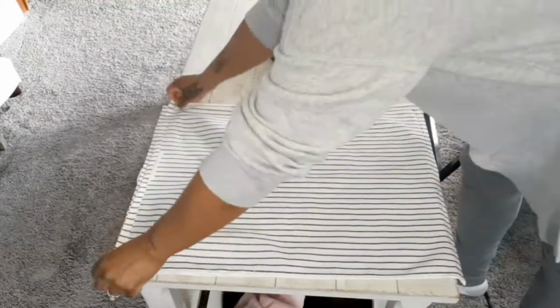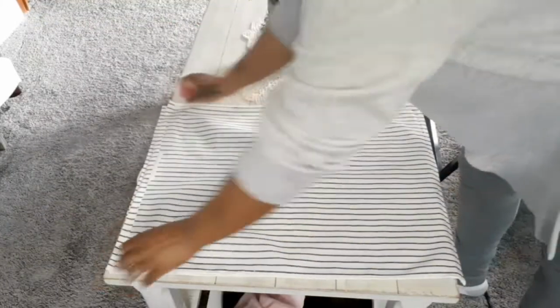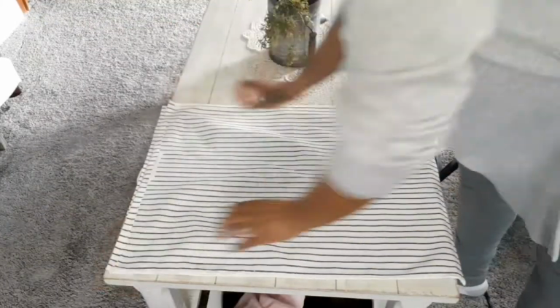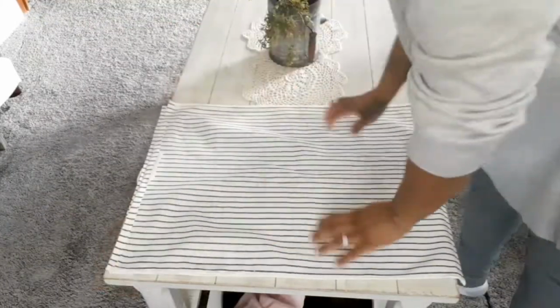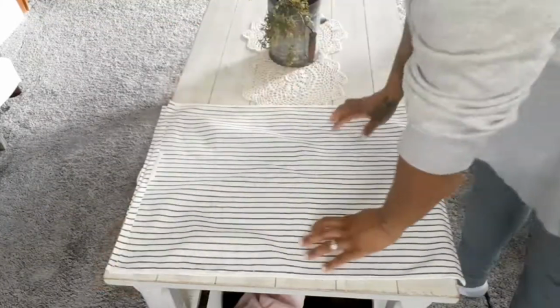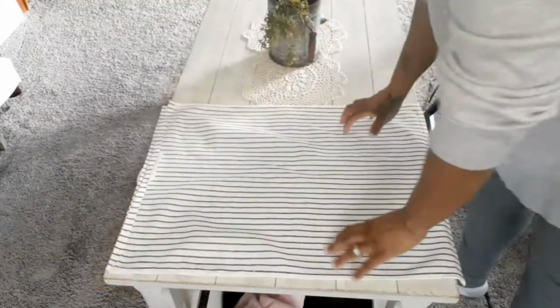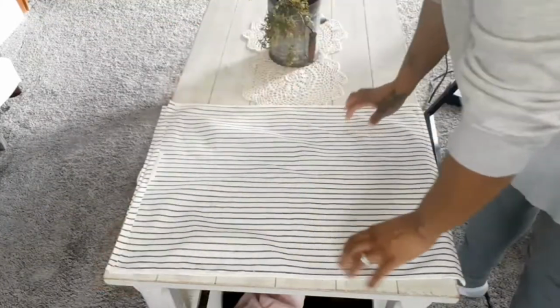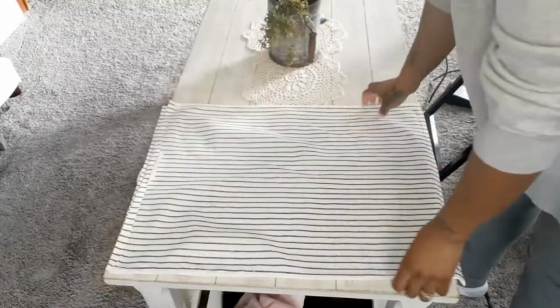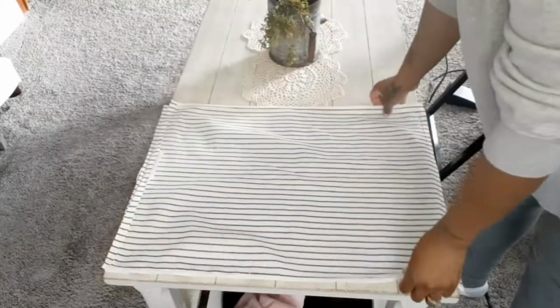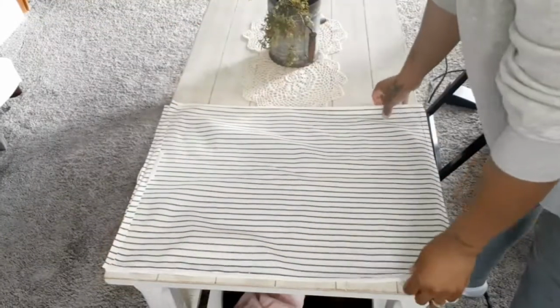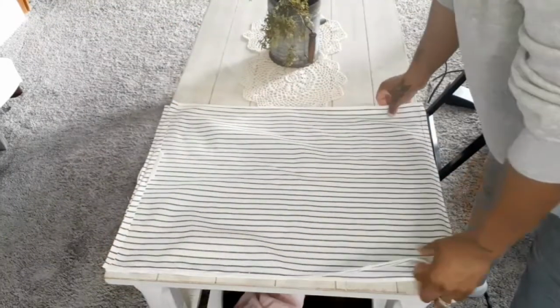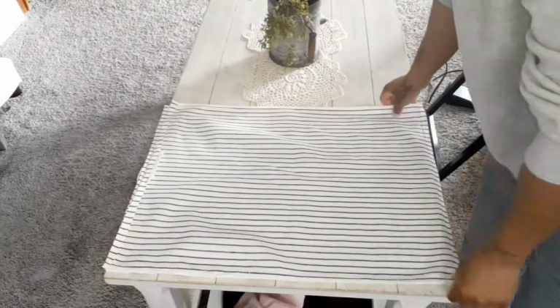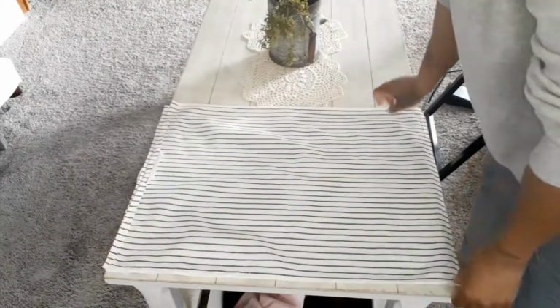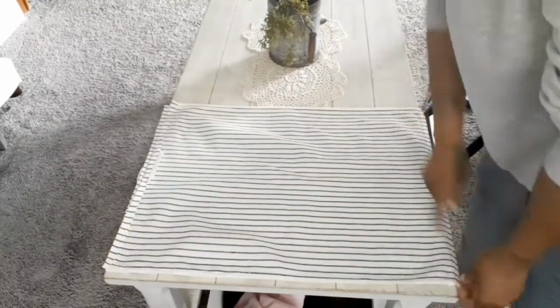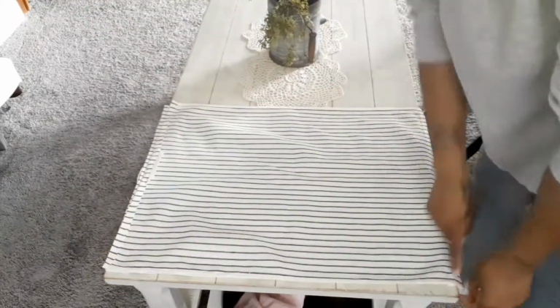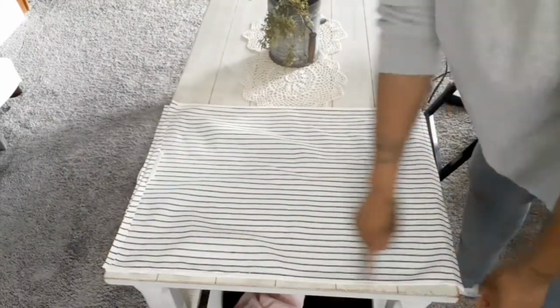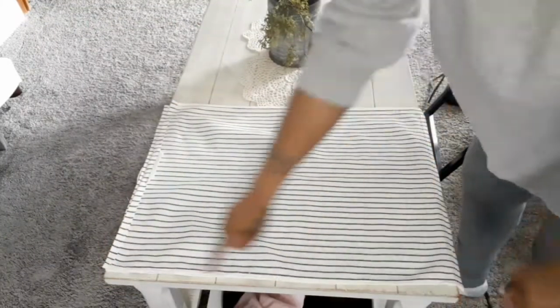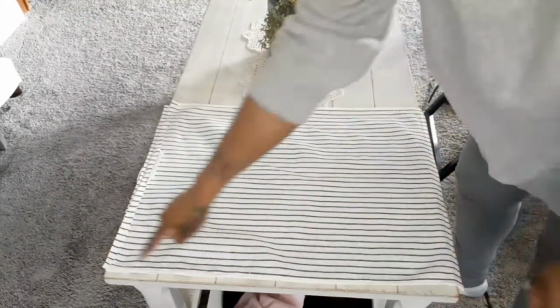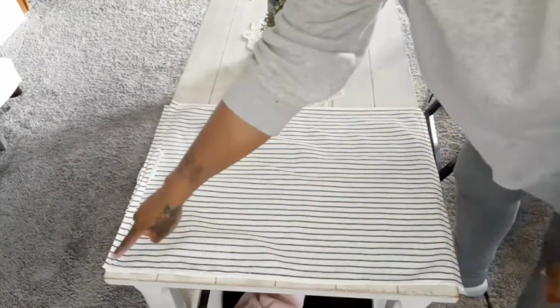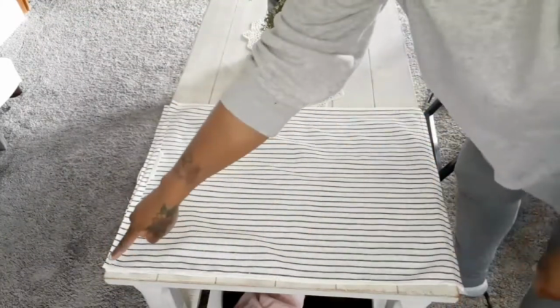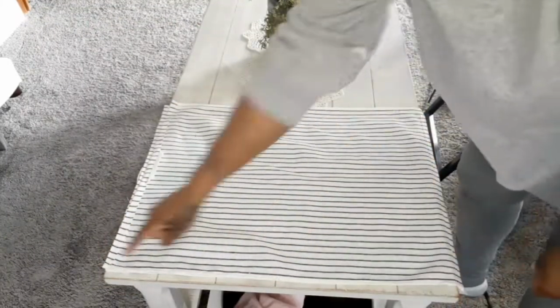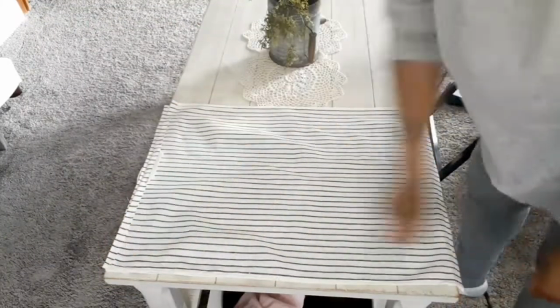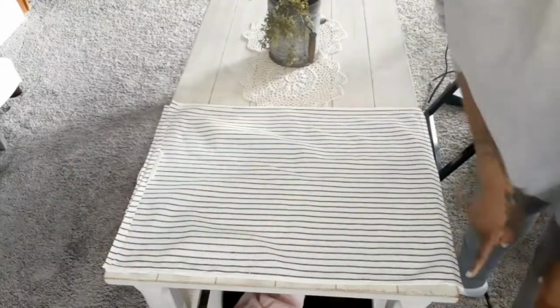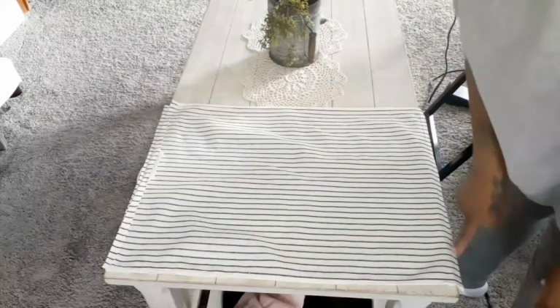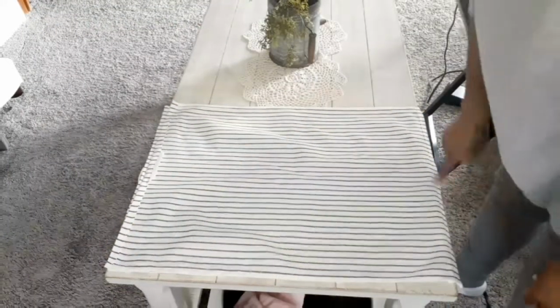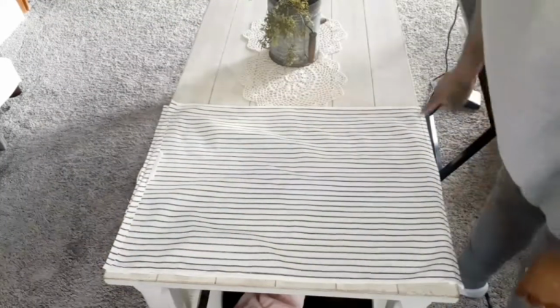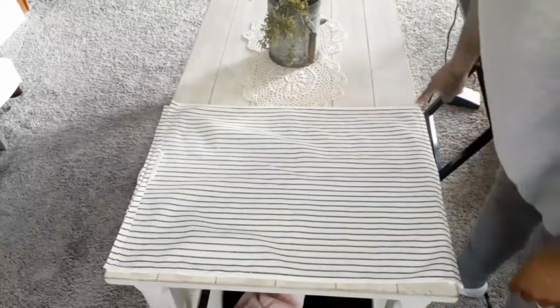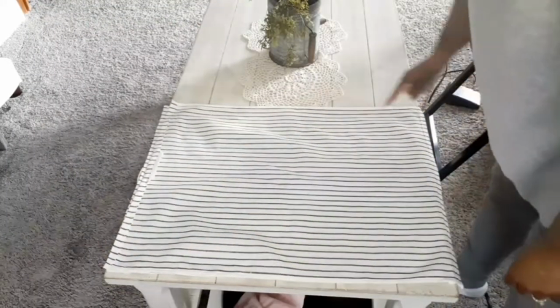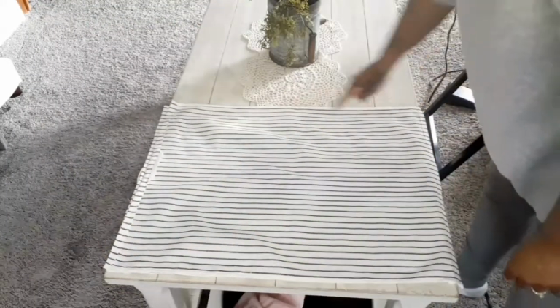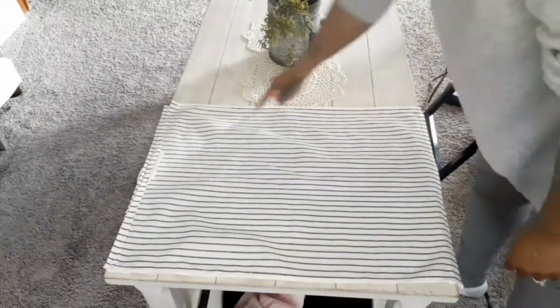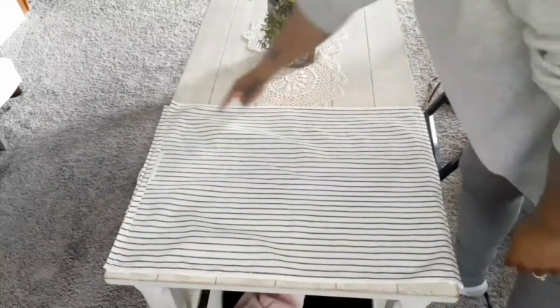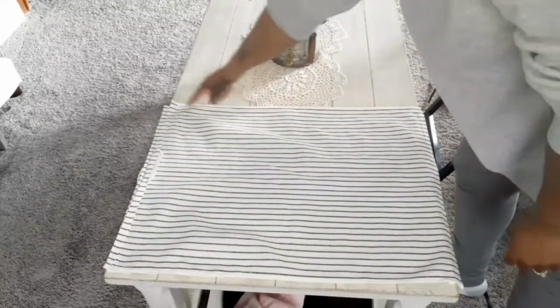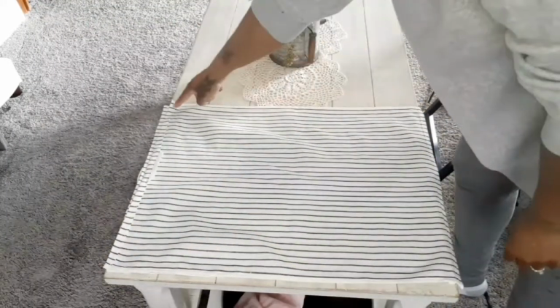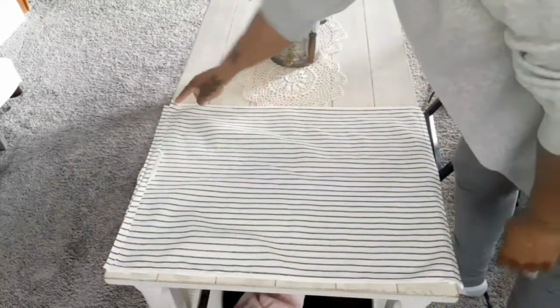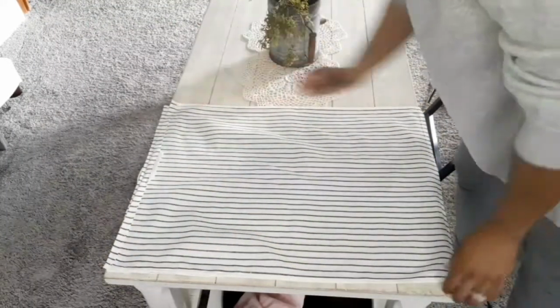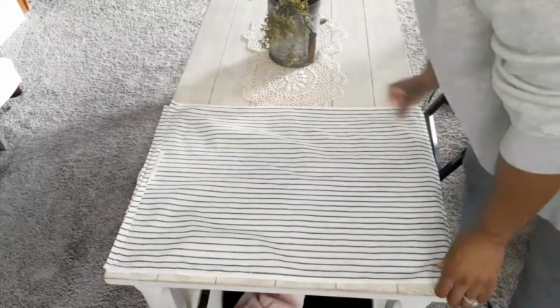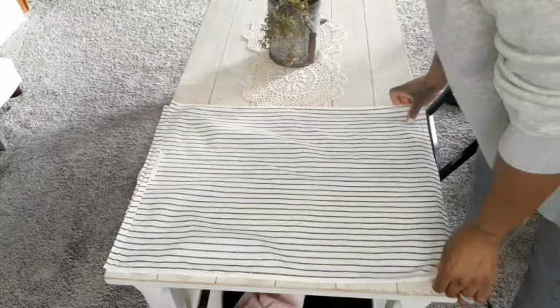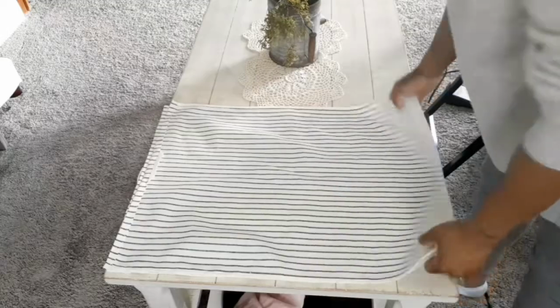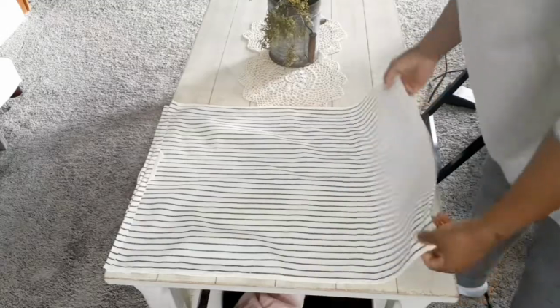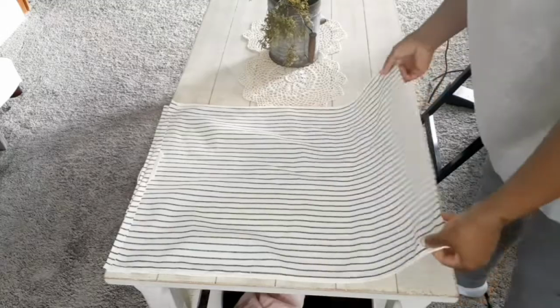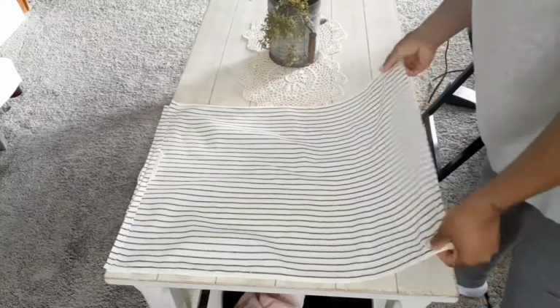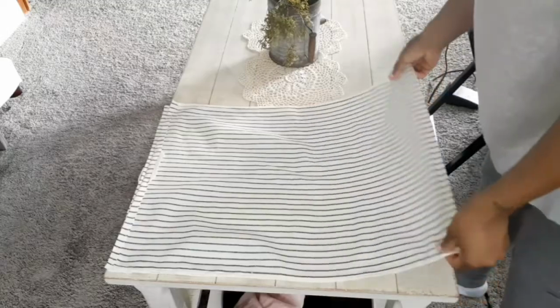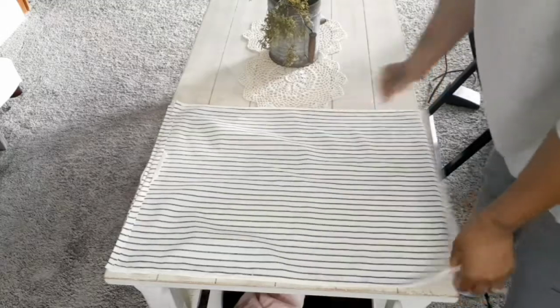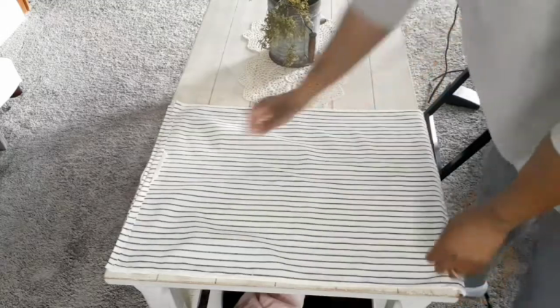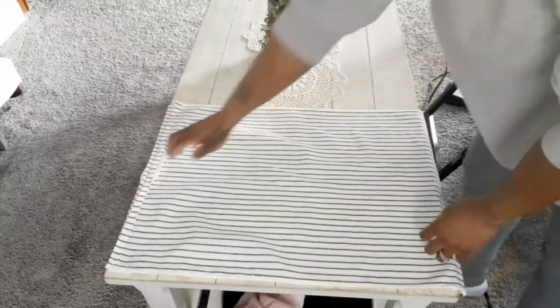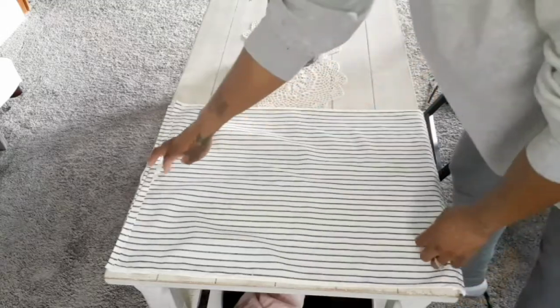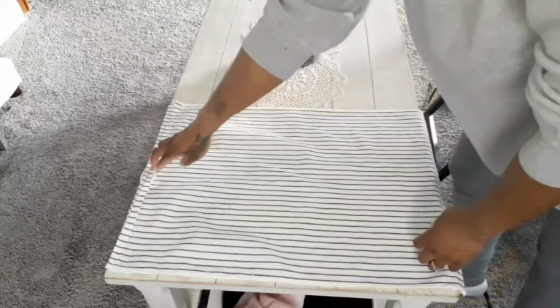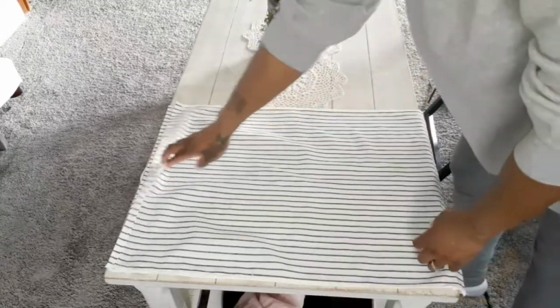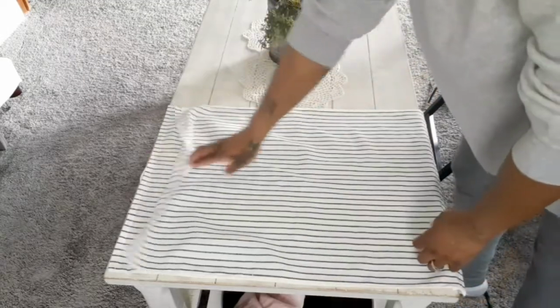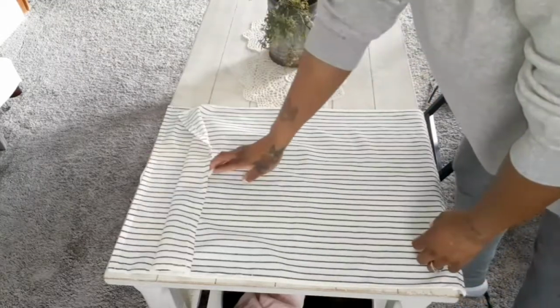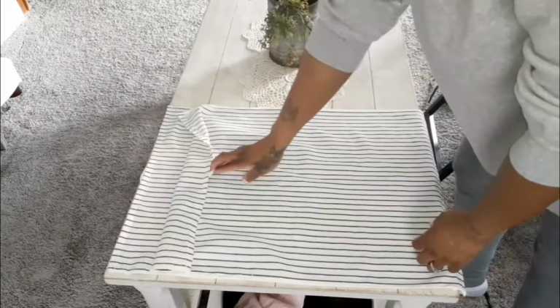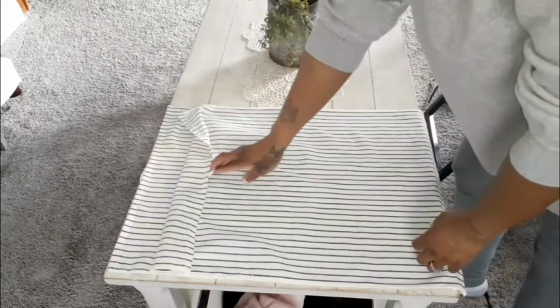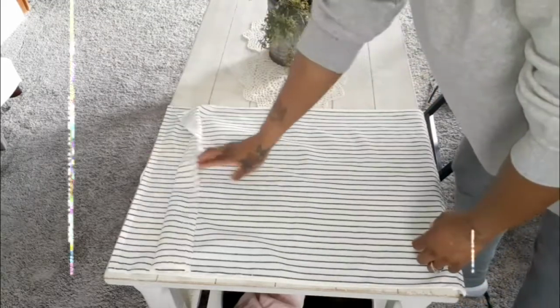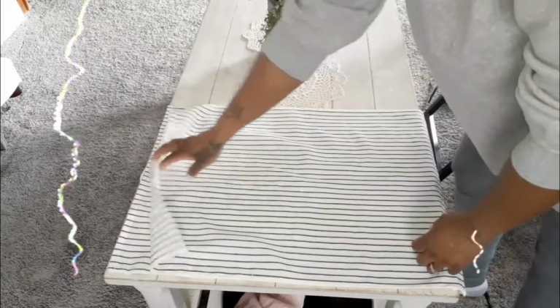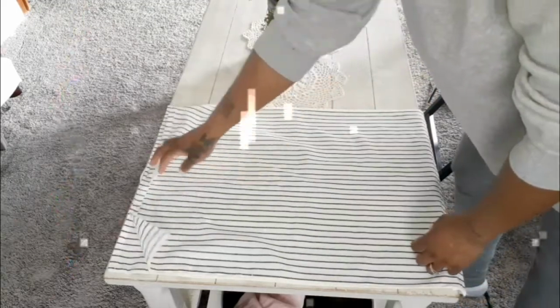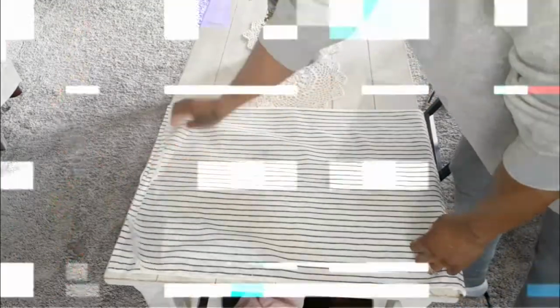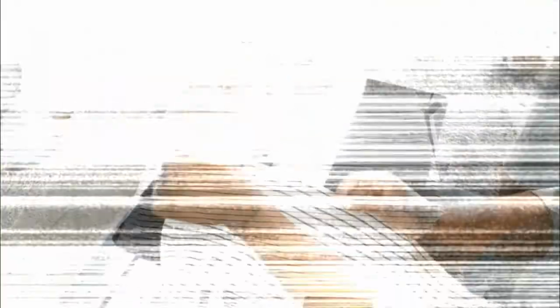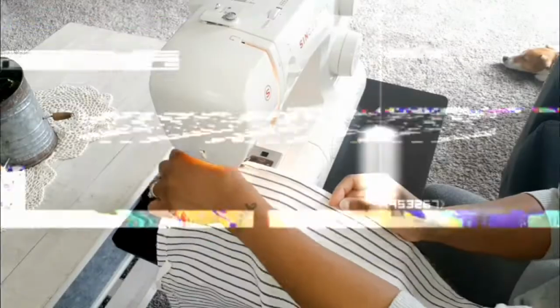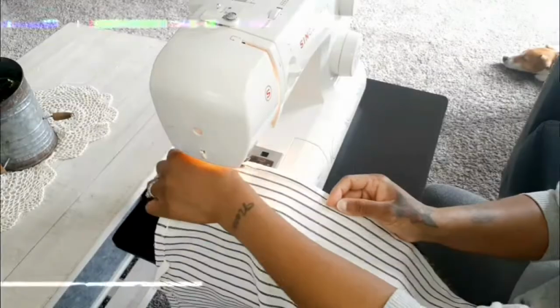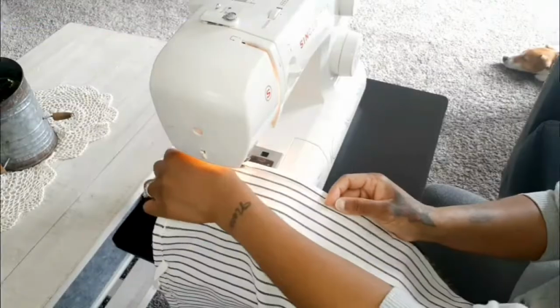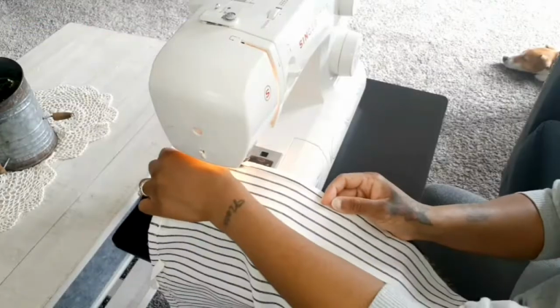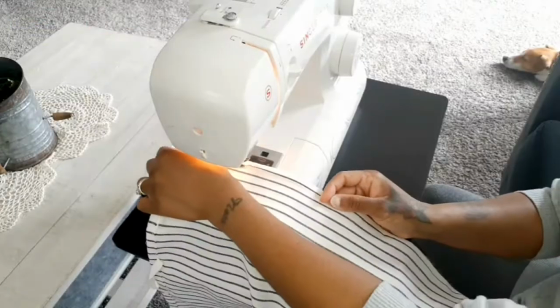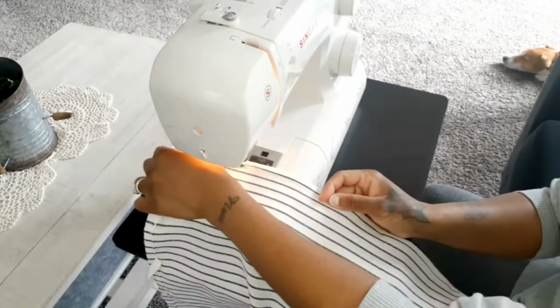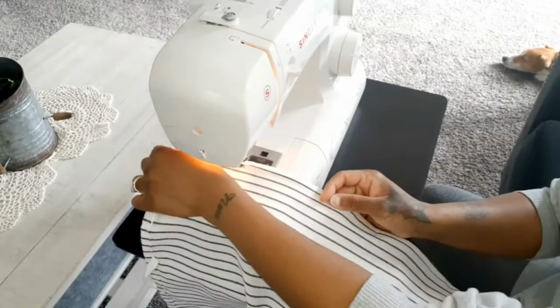I put my two right sides together and sewed the two sides and the bottom, leaving the top open.